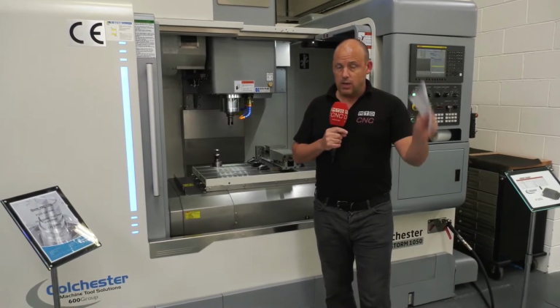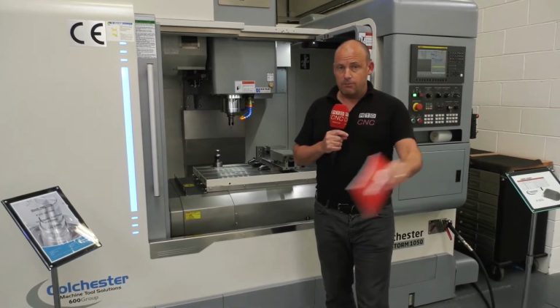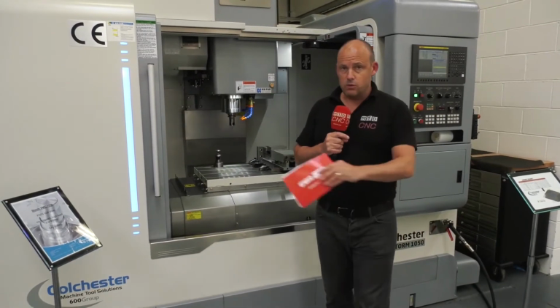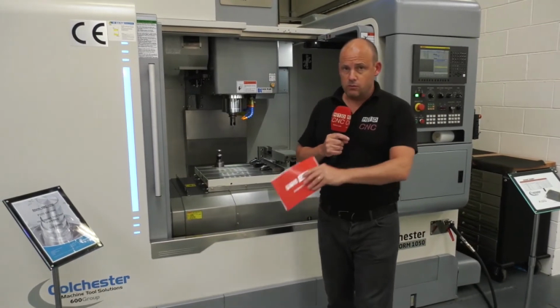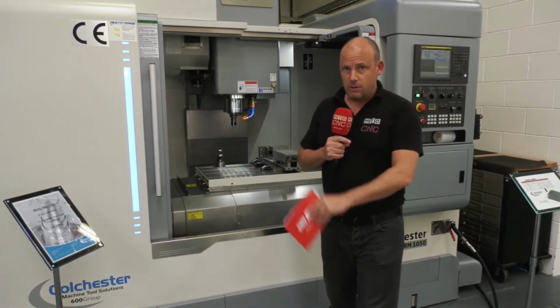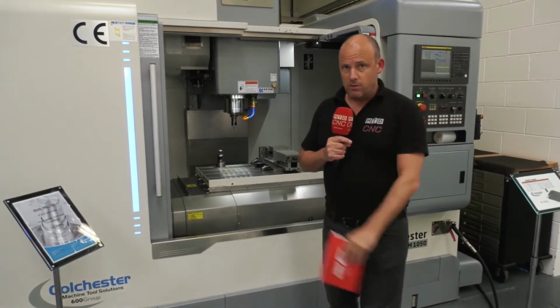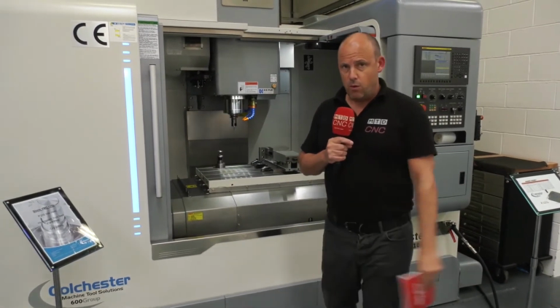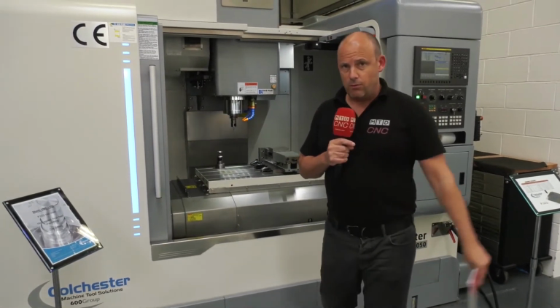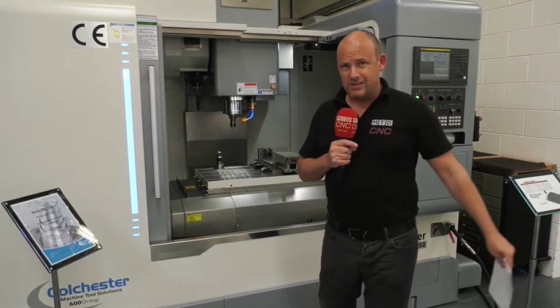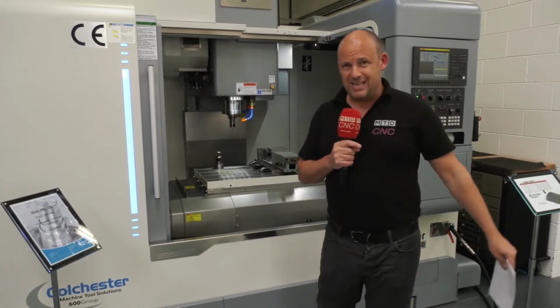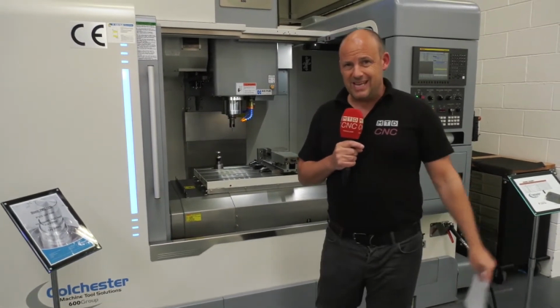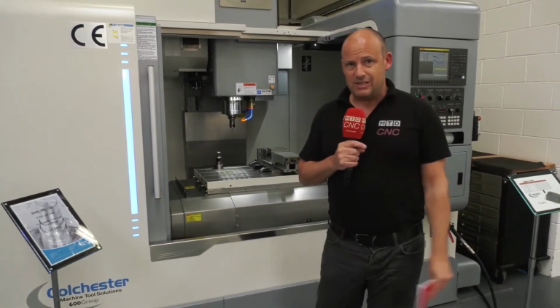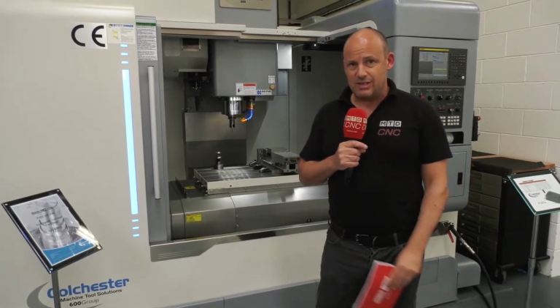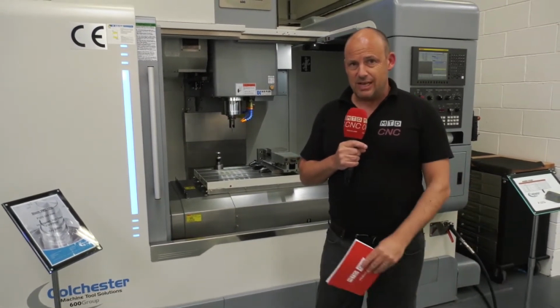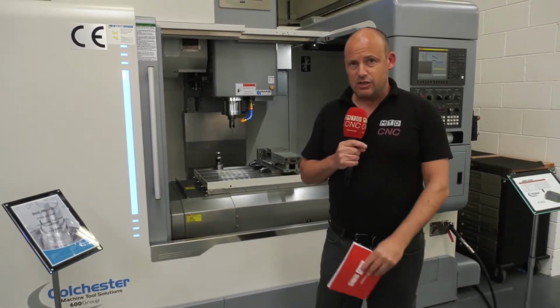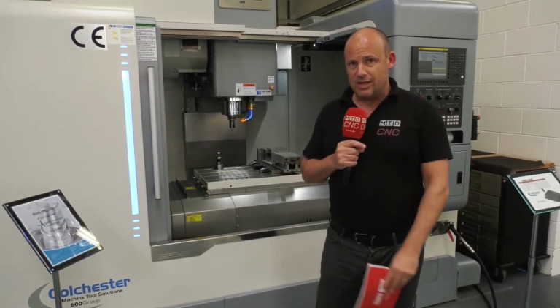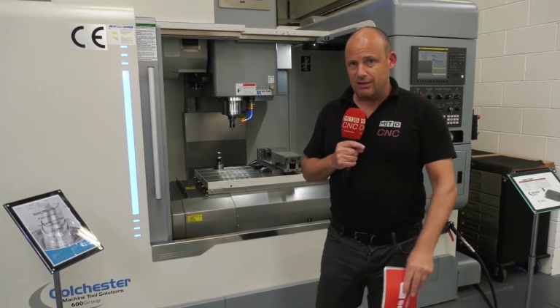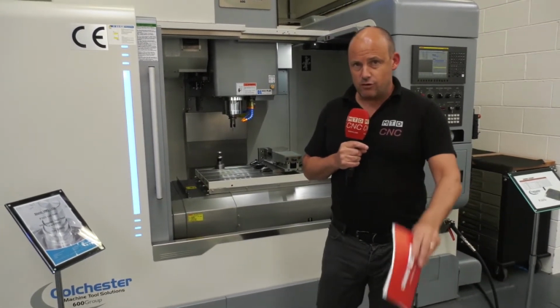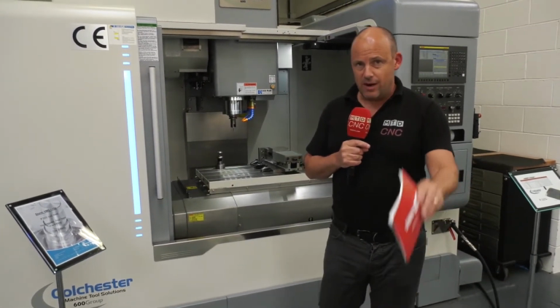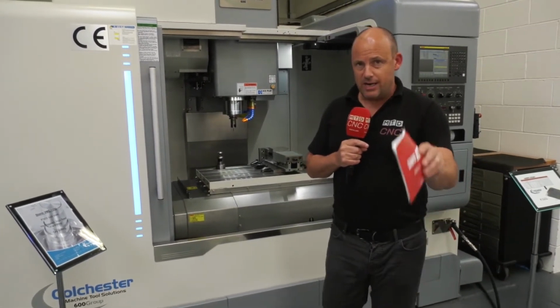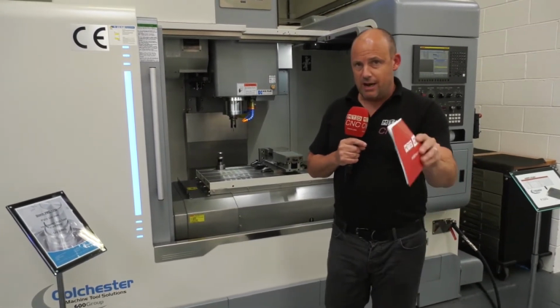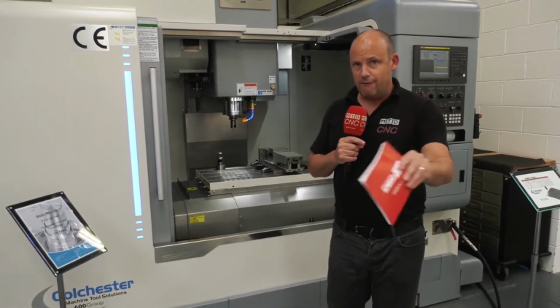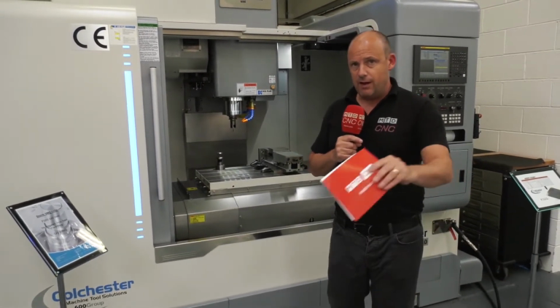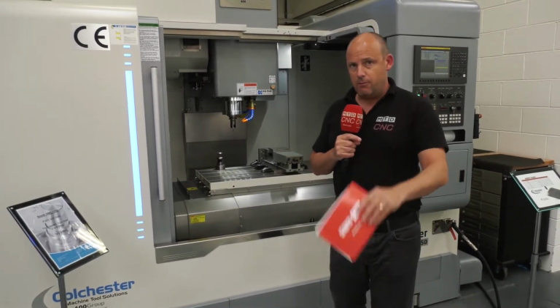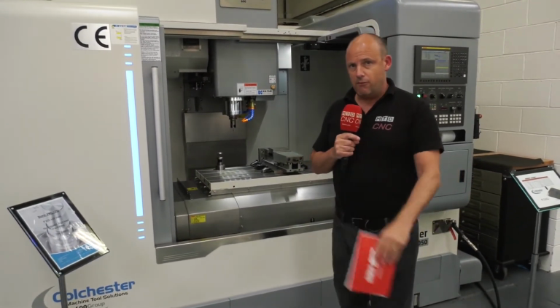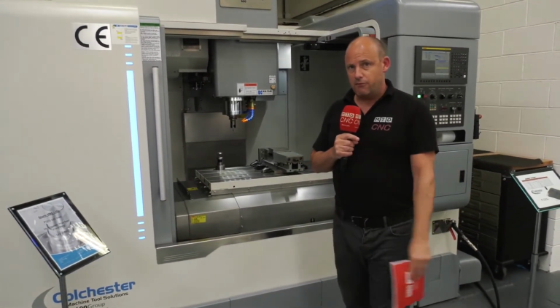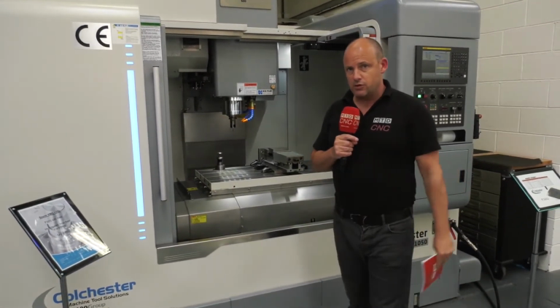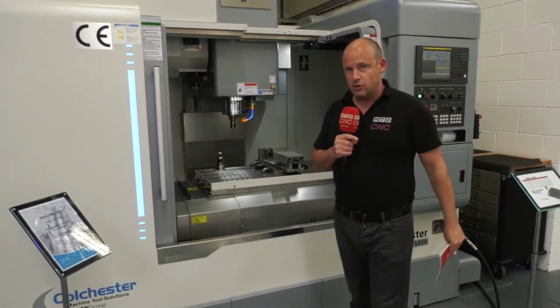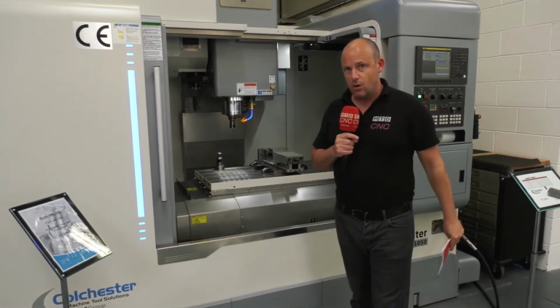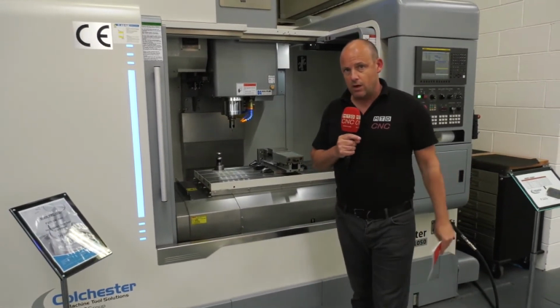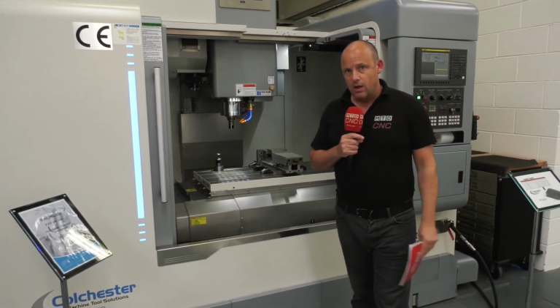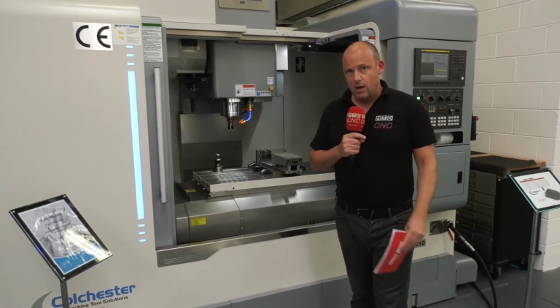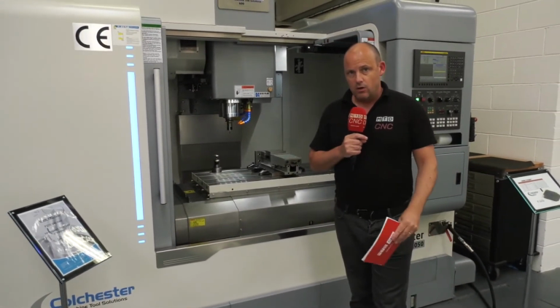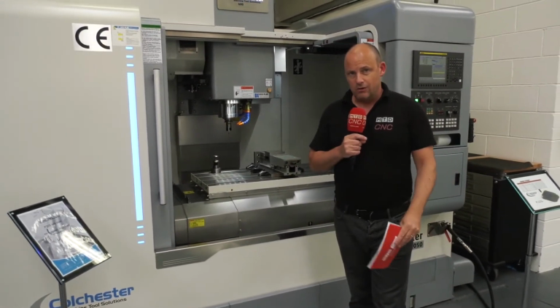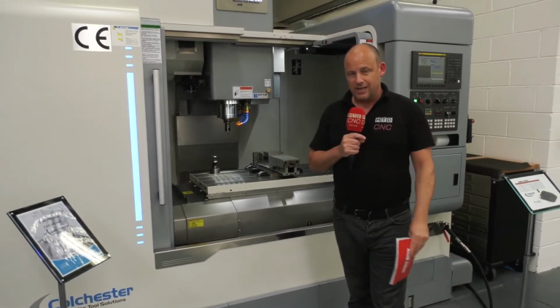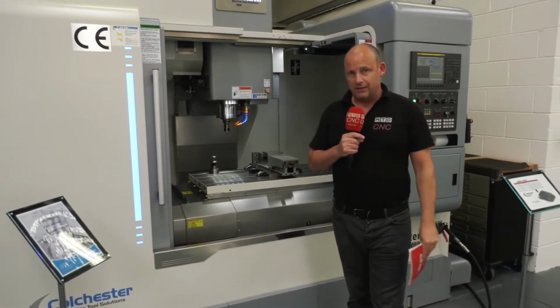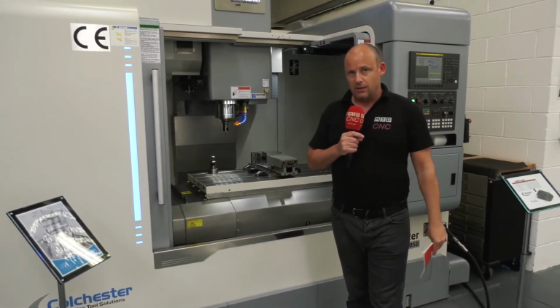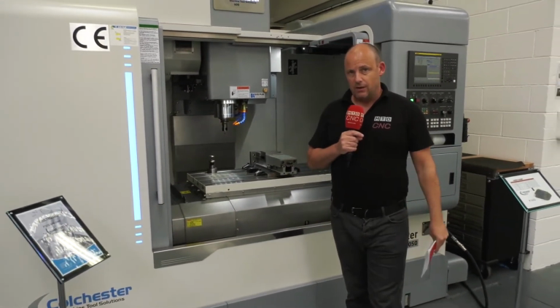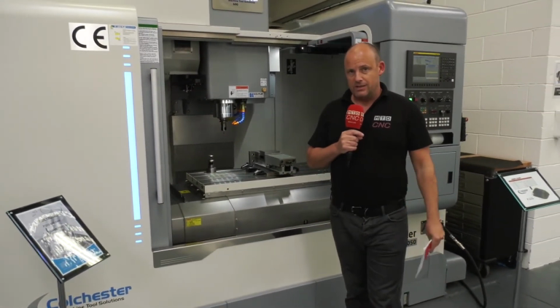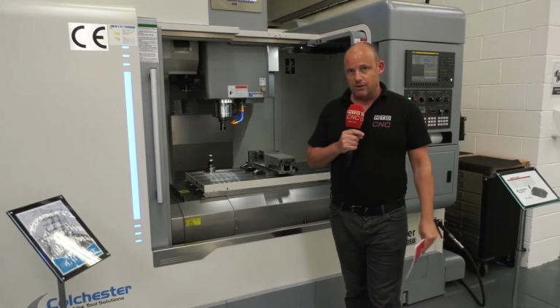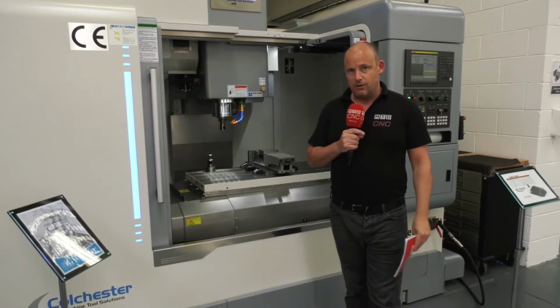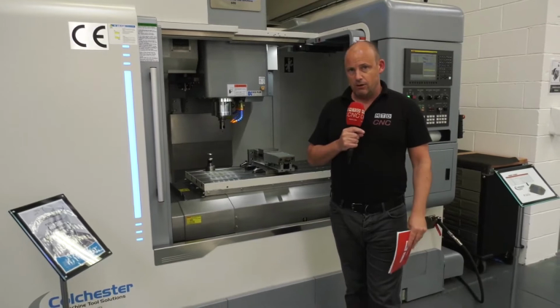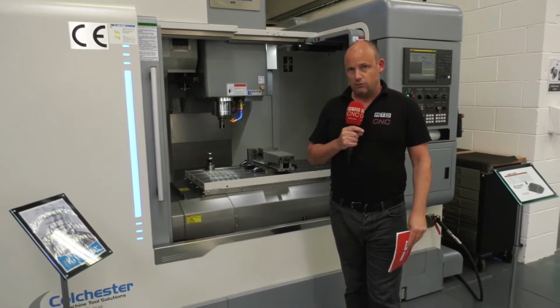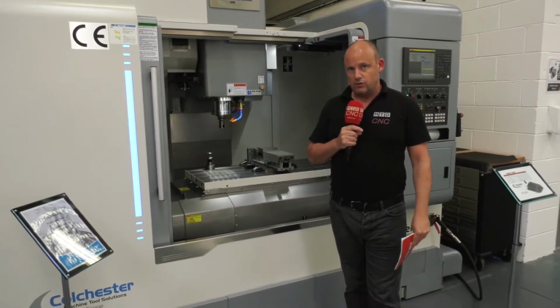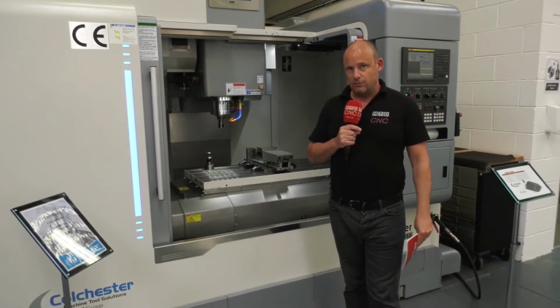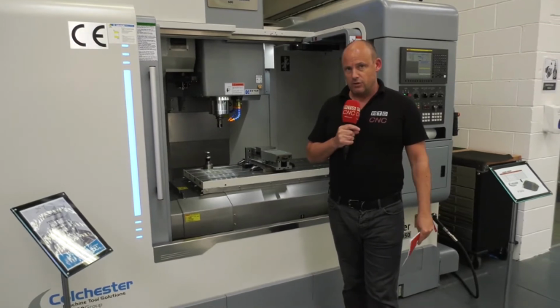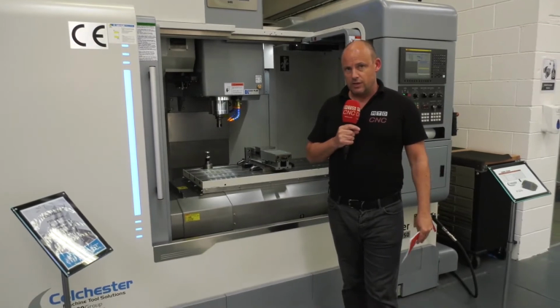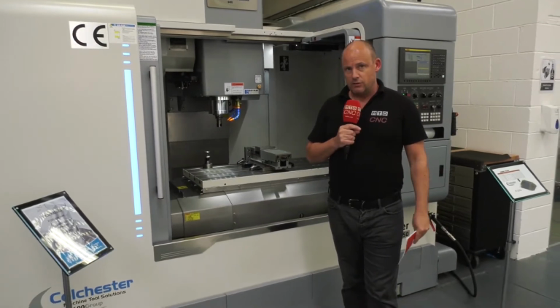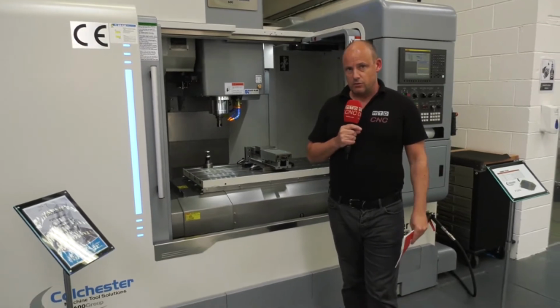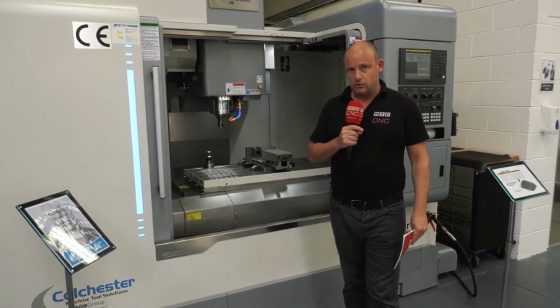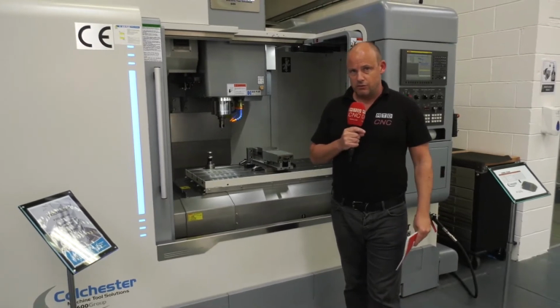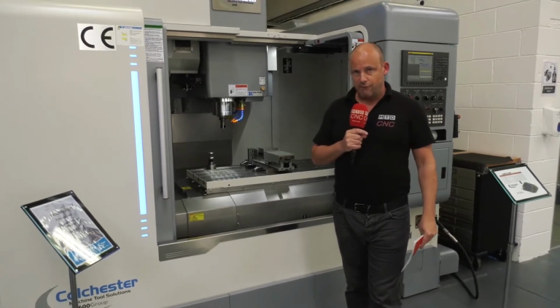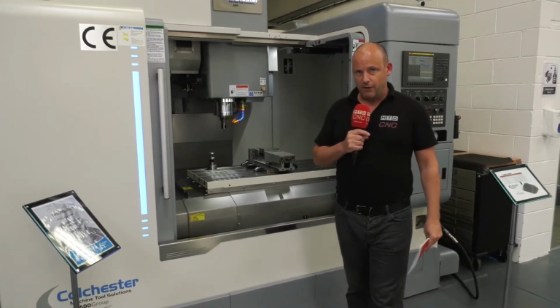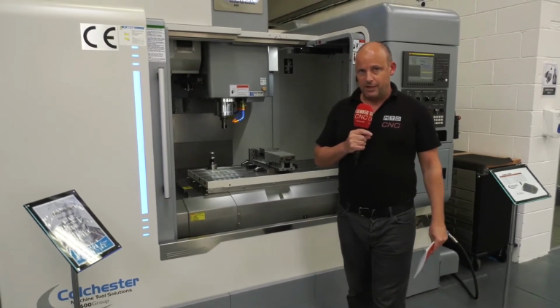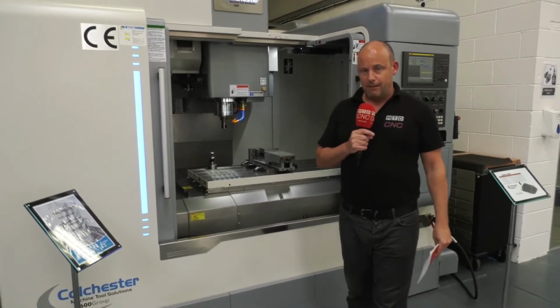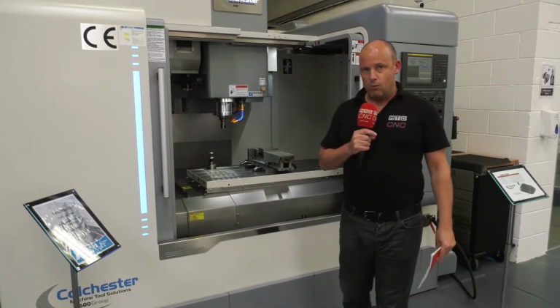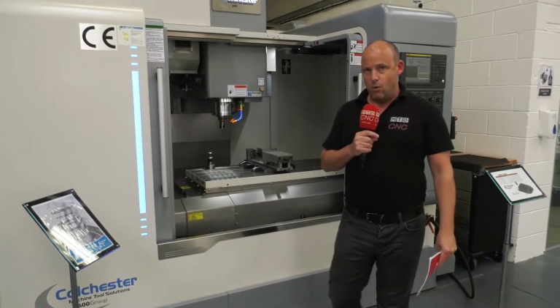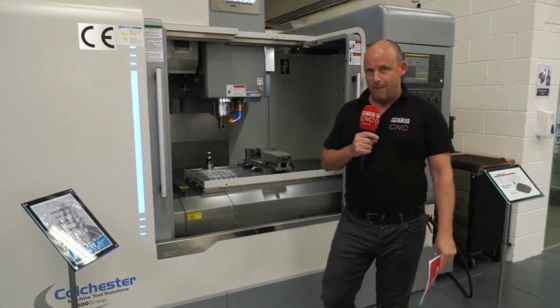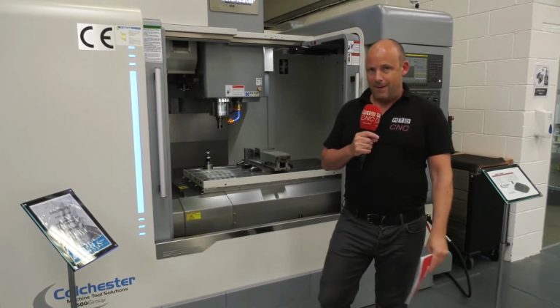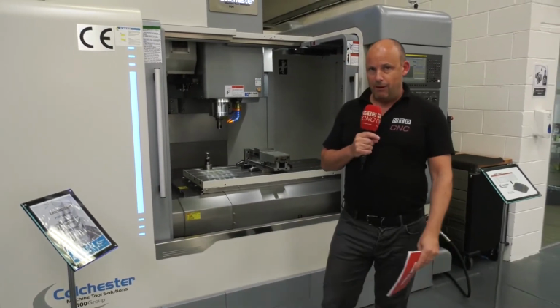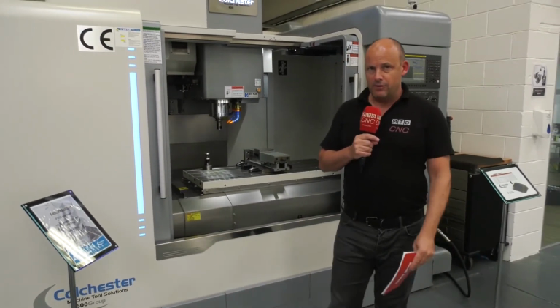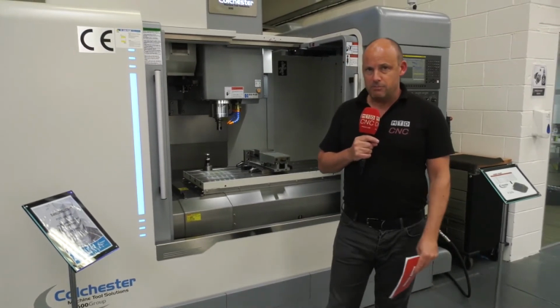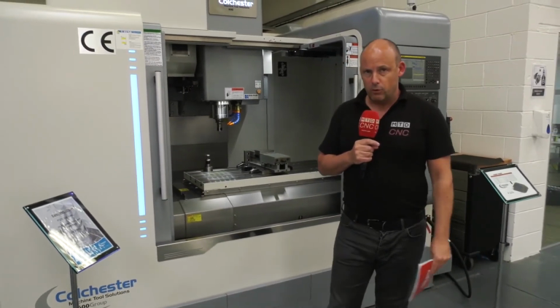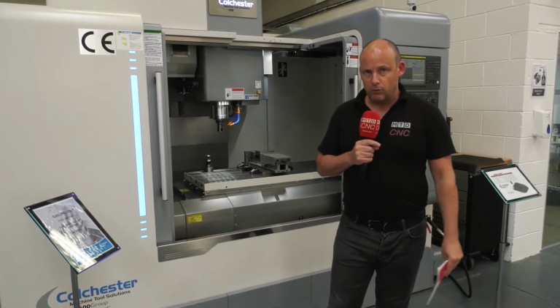It also comes with a warranty, and installation and training are available from stock. Contact the team at Colchester Machine Tools to find out more about this model.